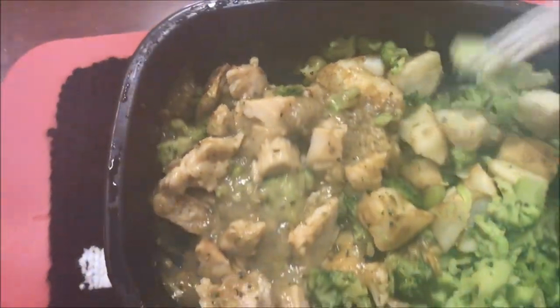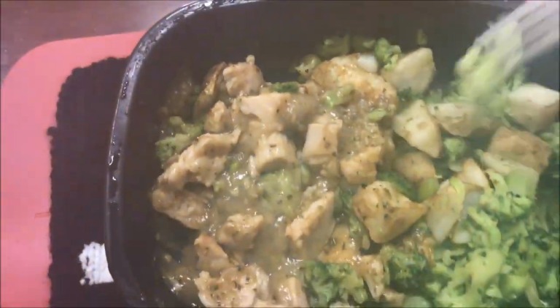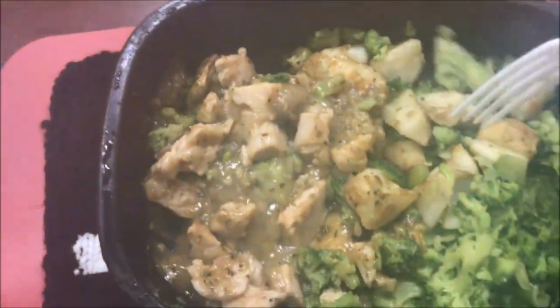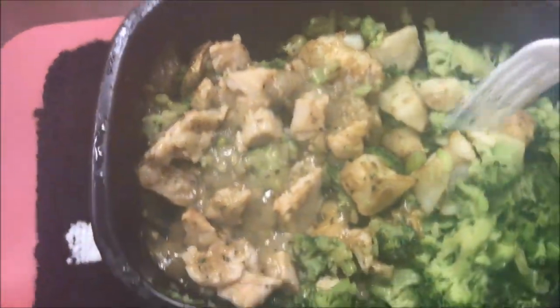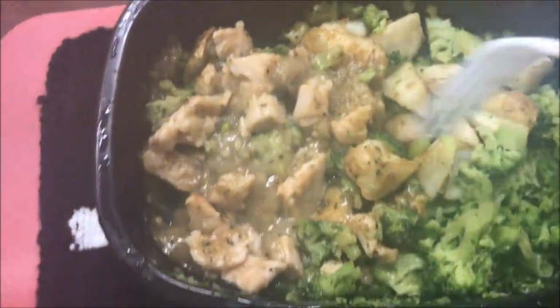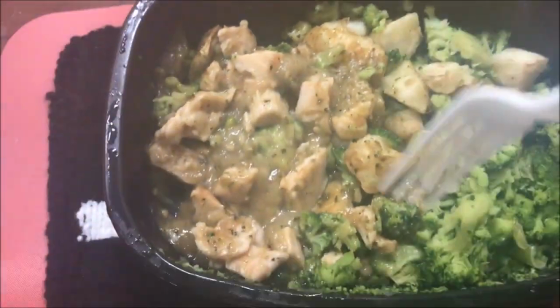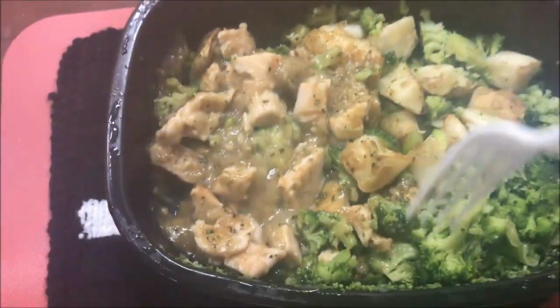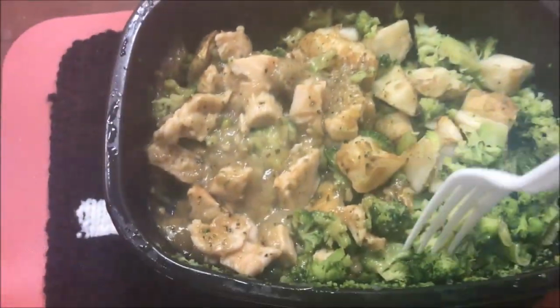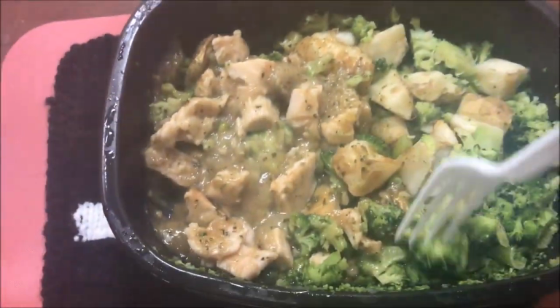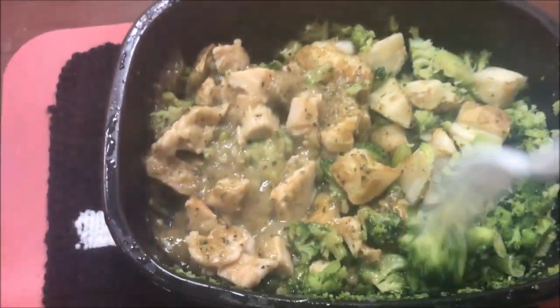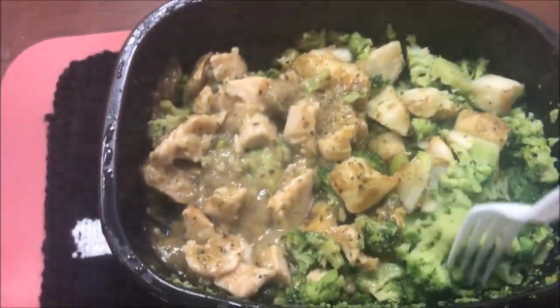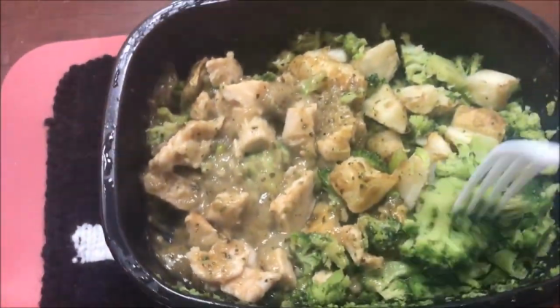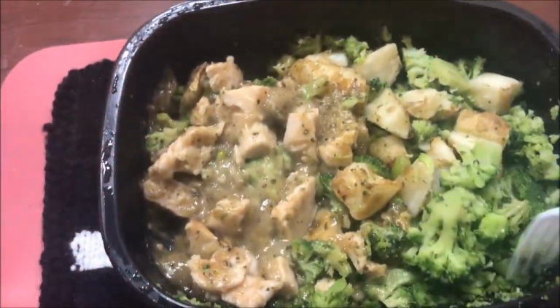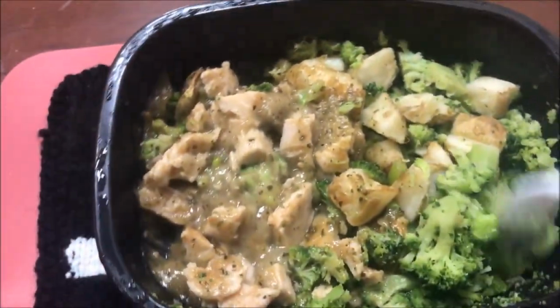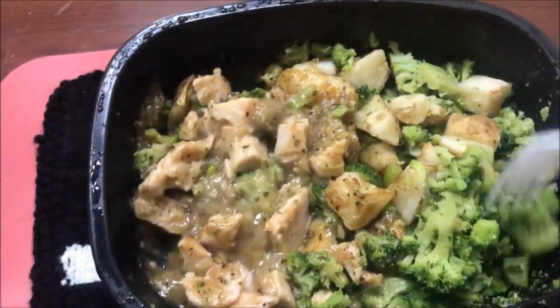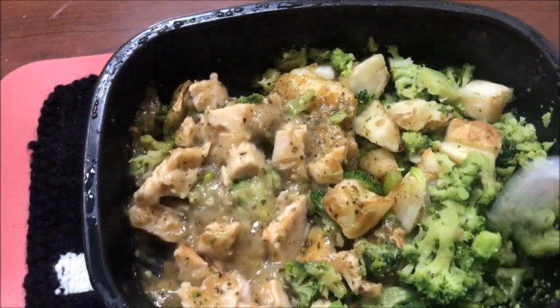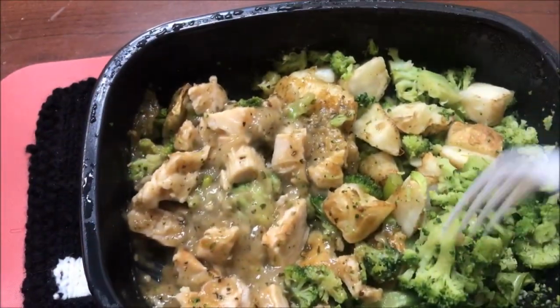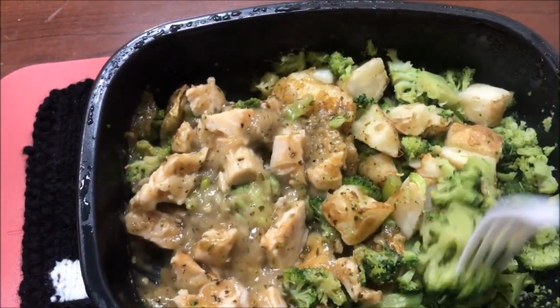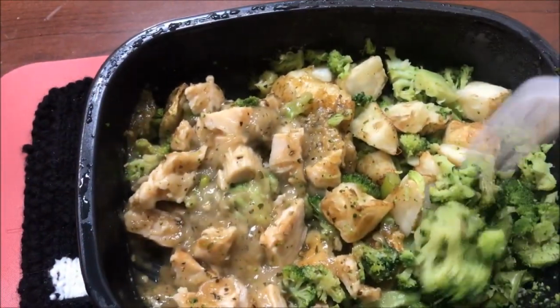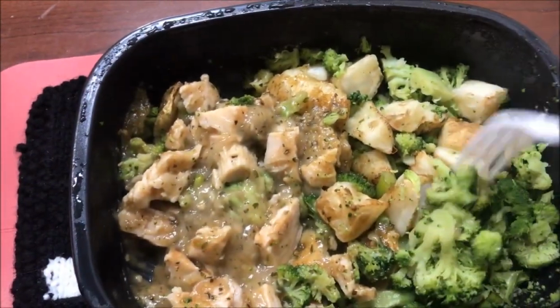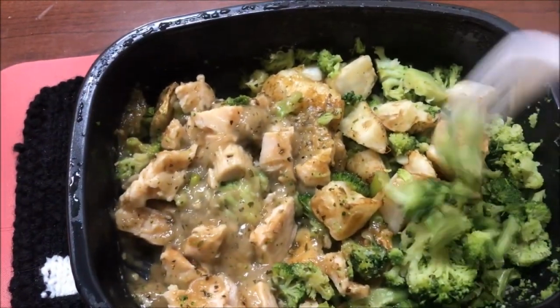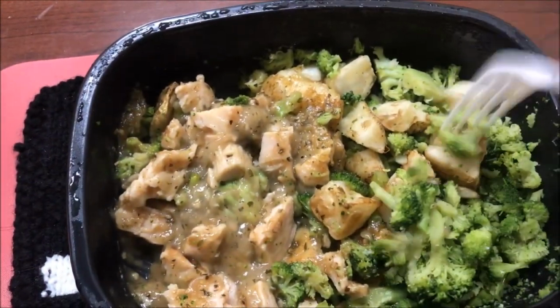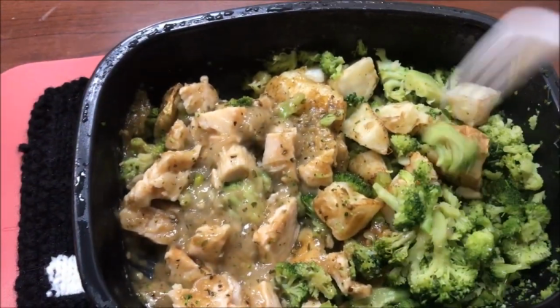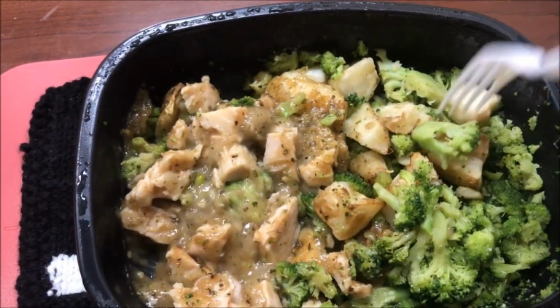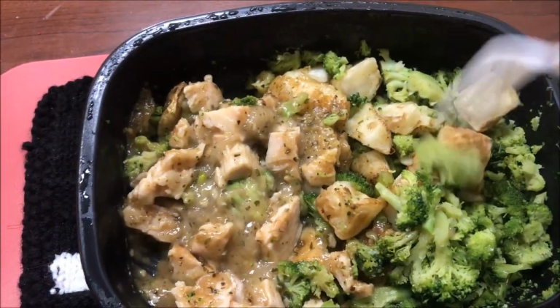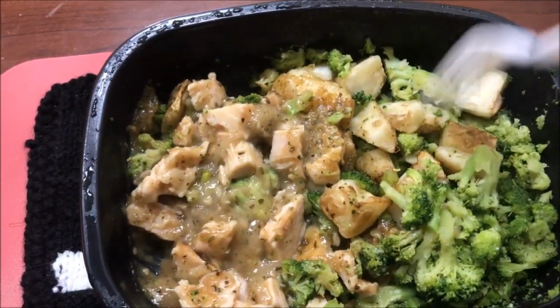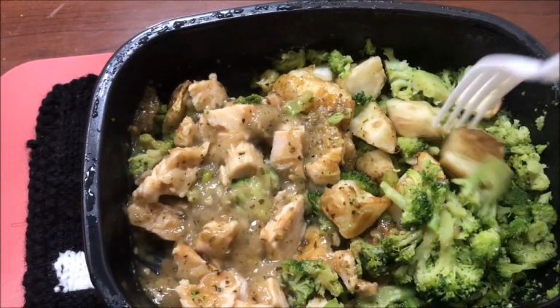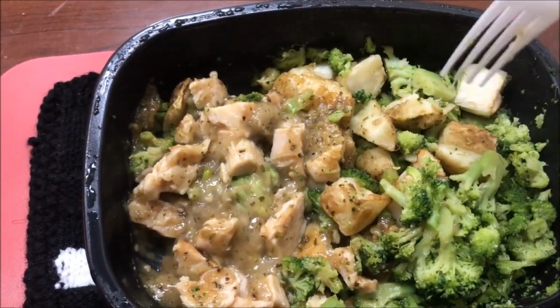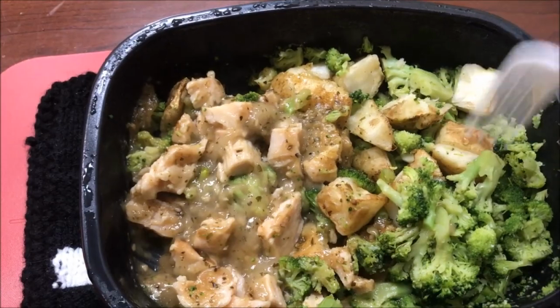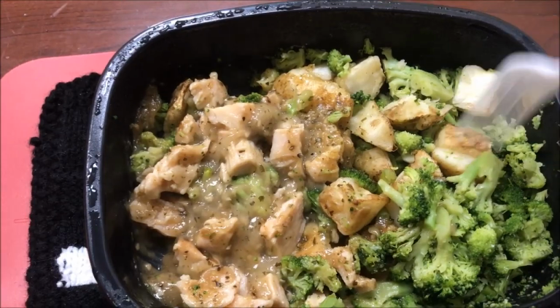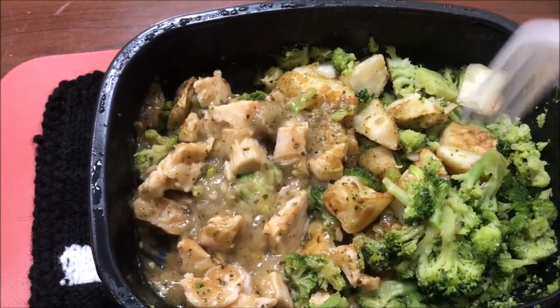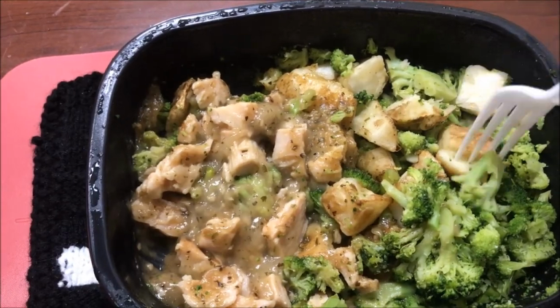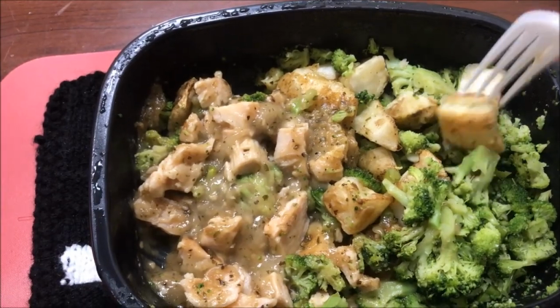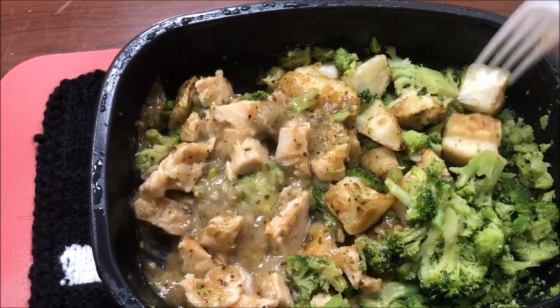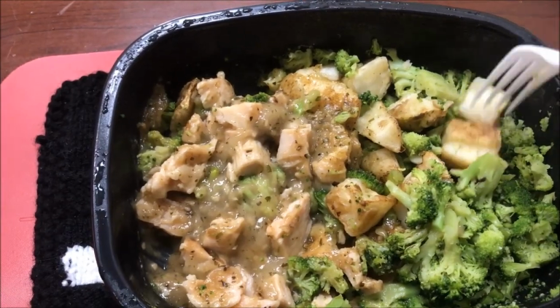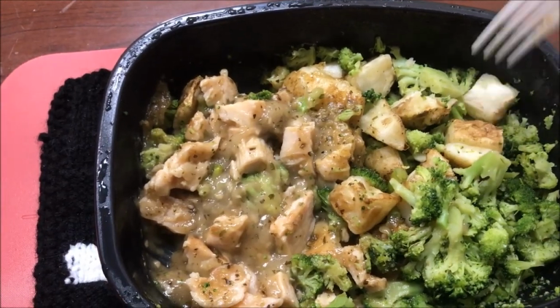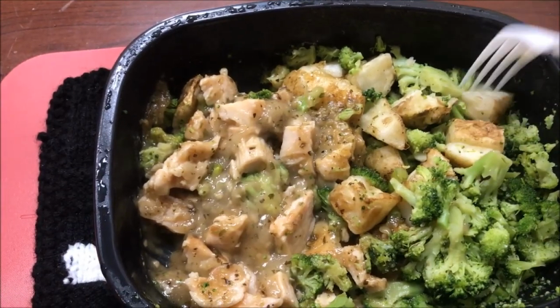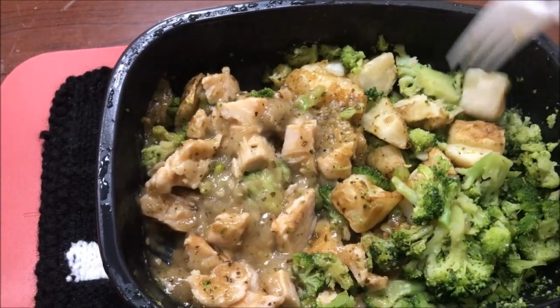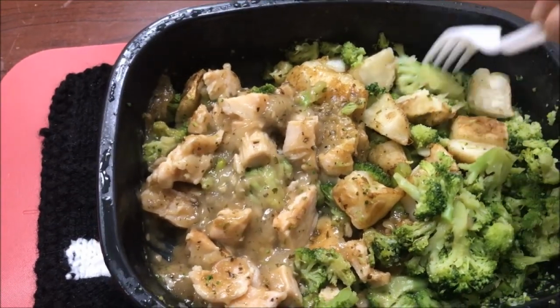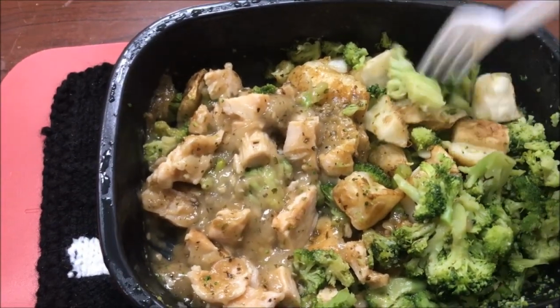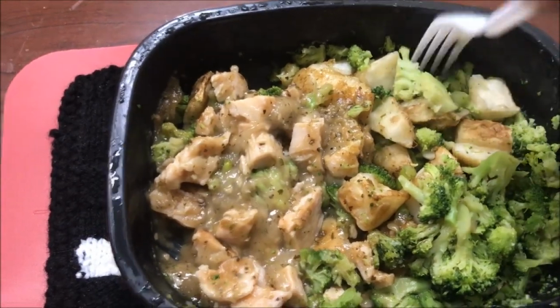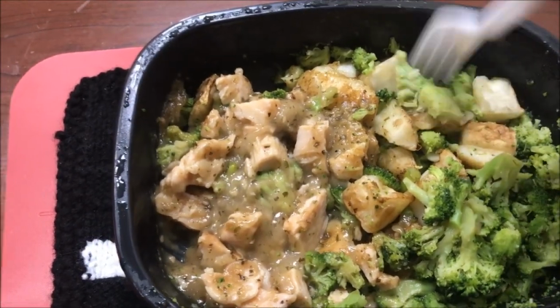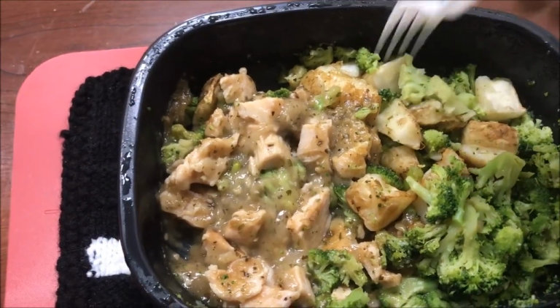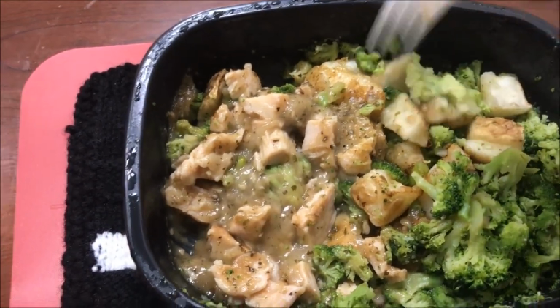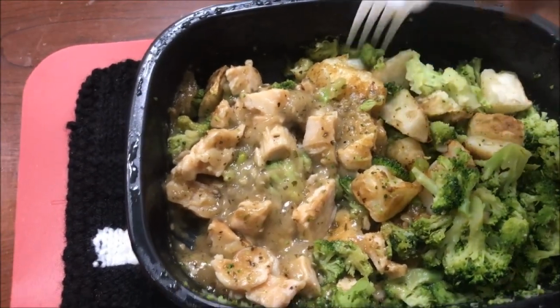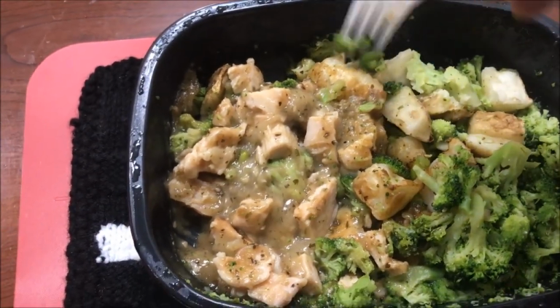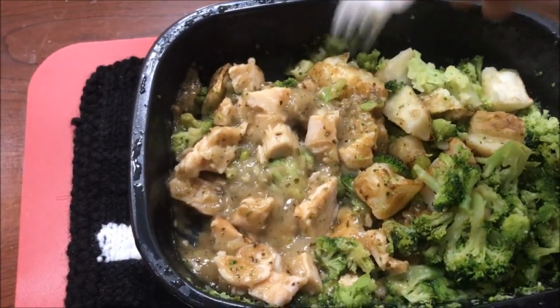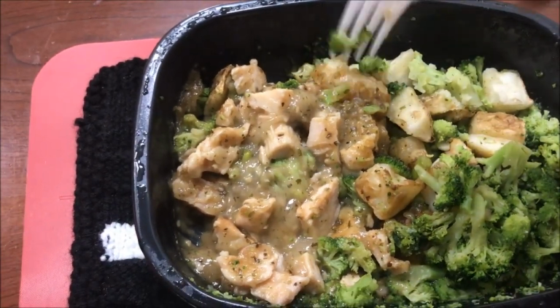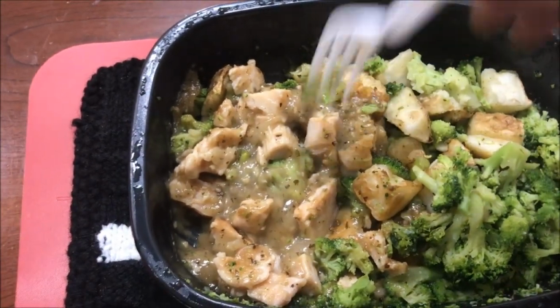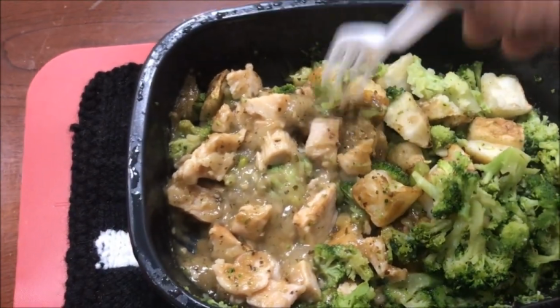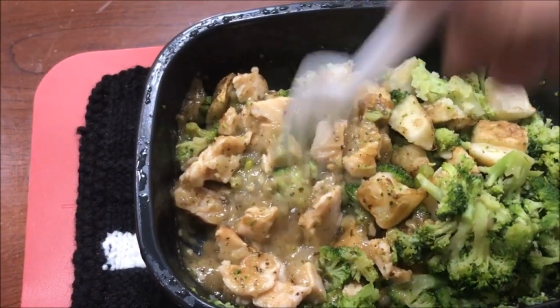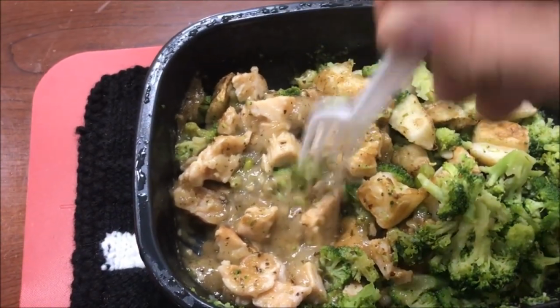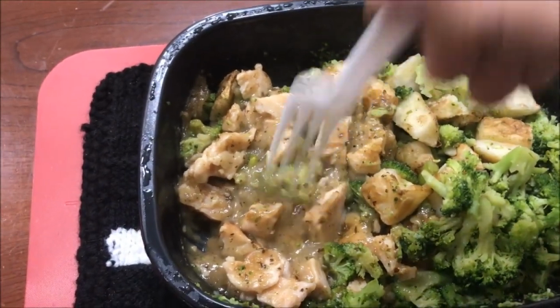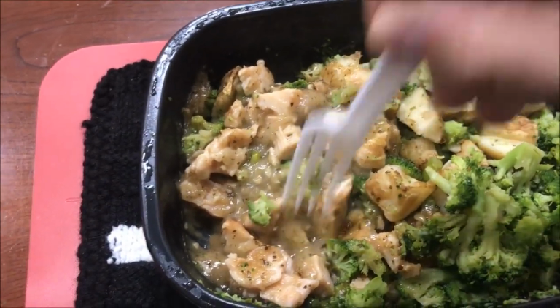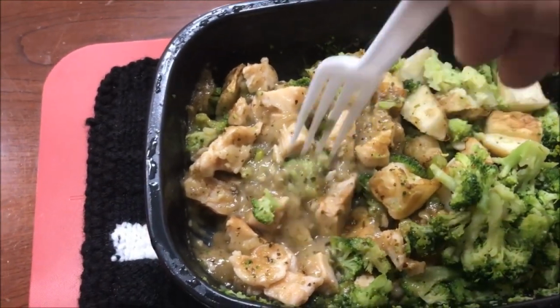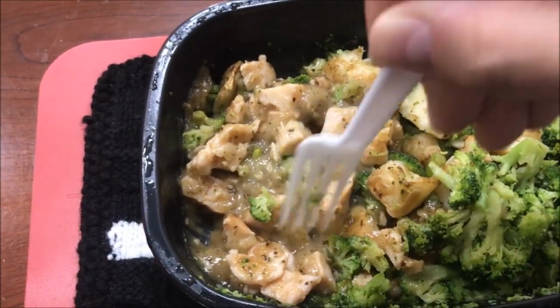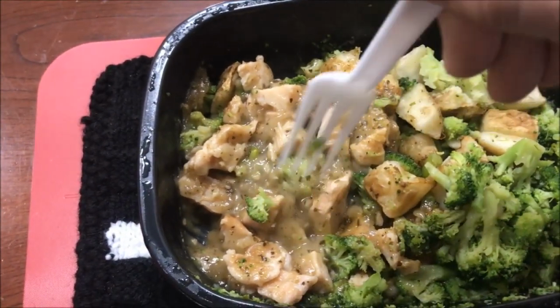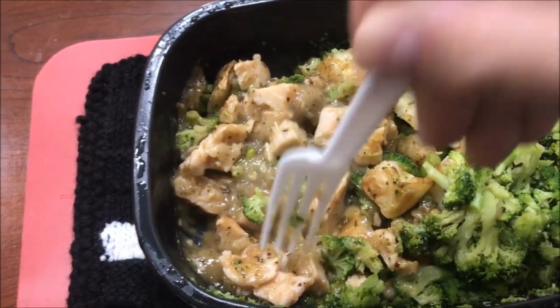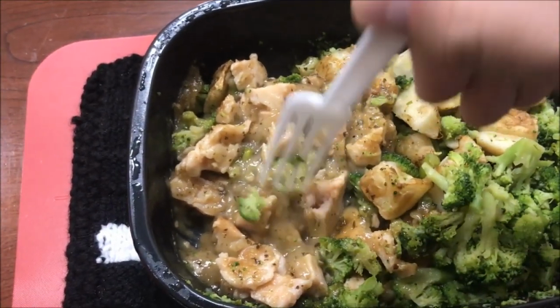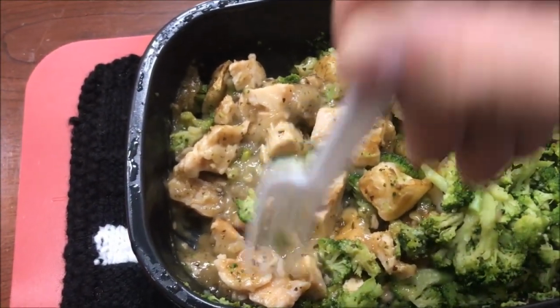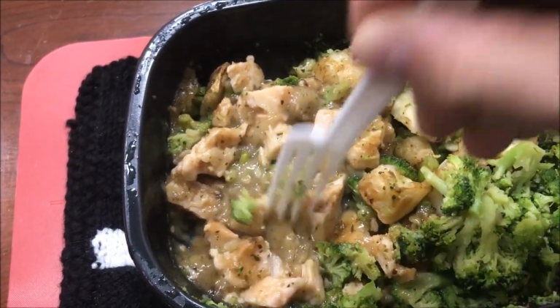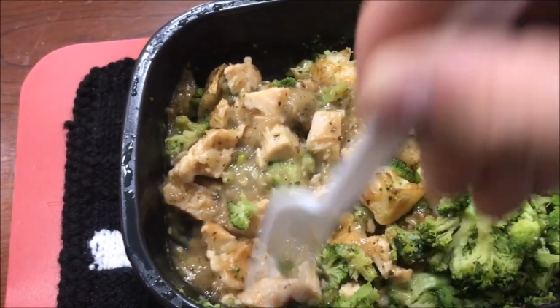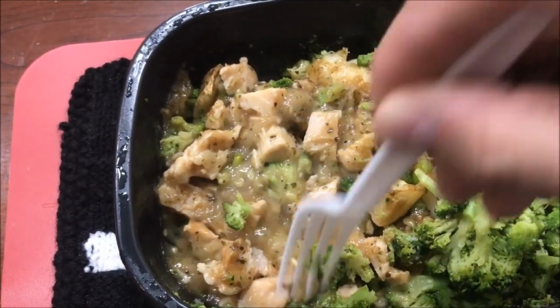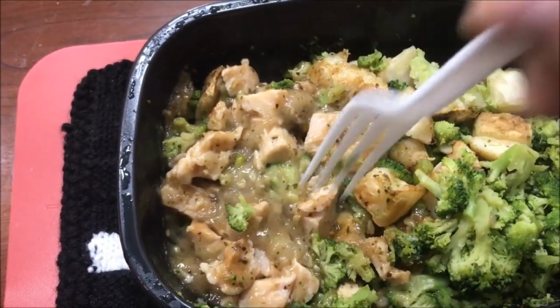Unless the gravy is really bad, I can't imagine disliking this that much — but you never know. I'm going to let this cool off and I'll be back.